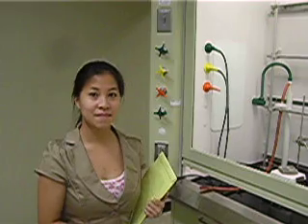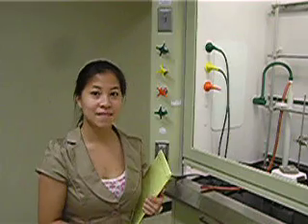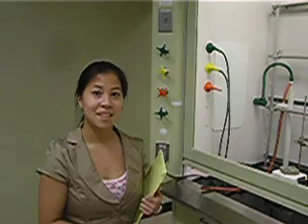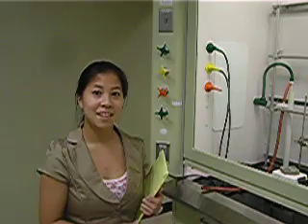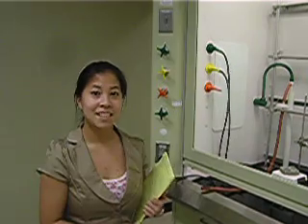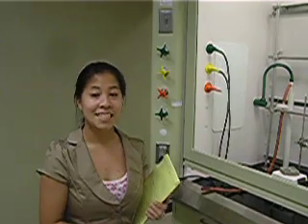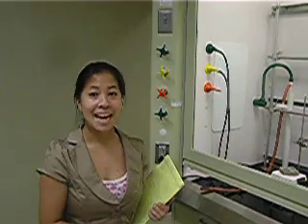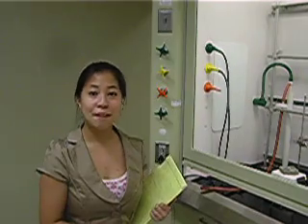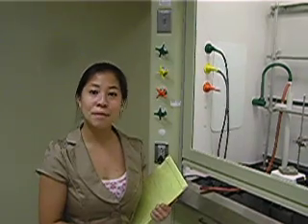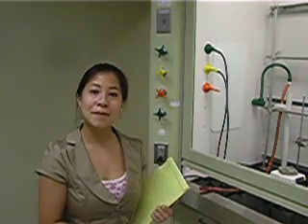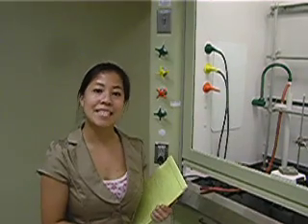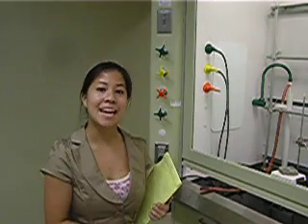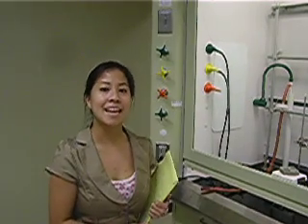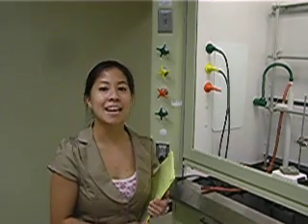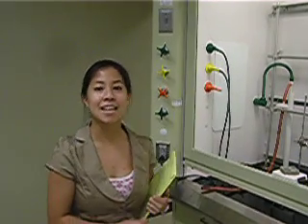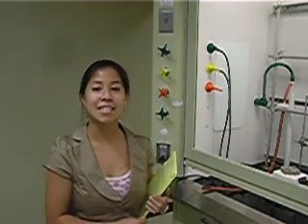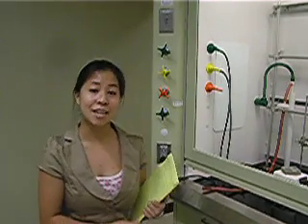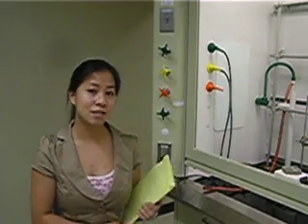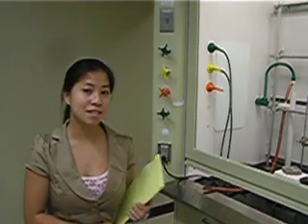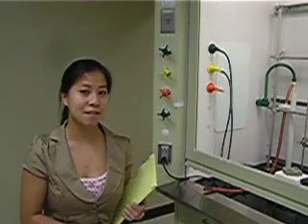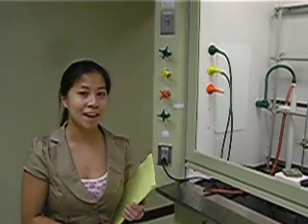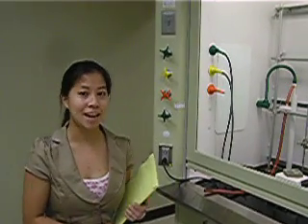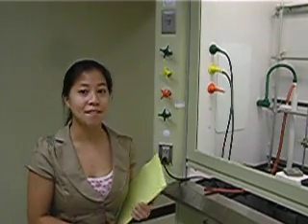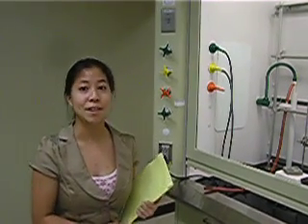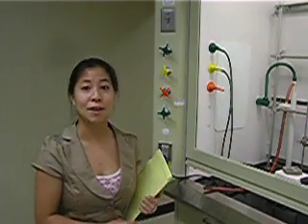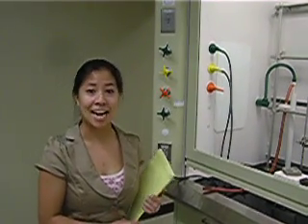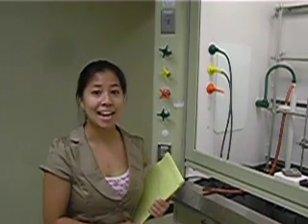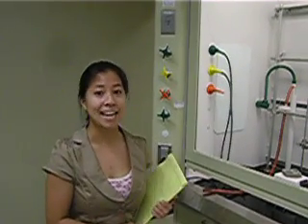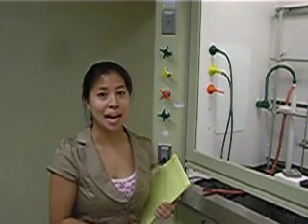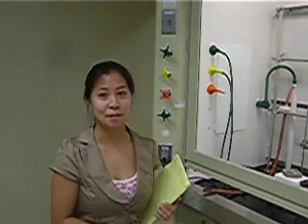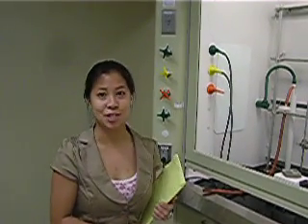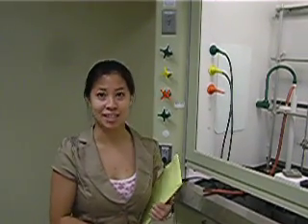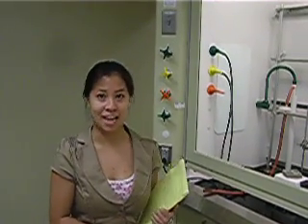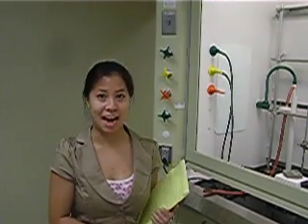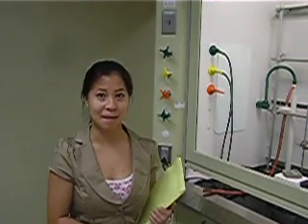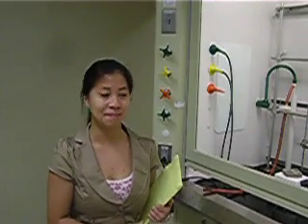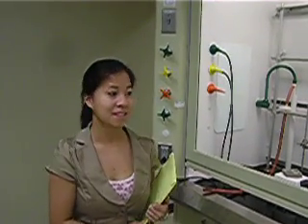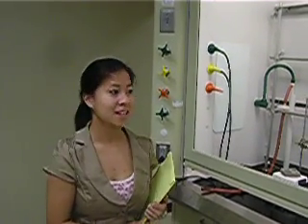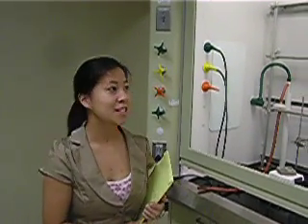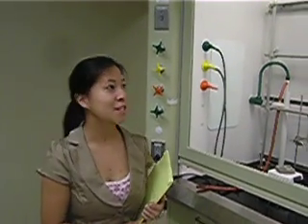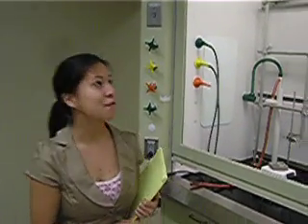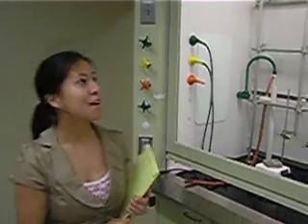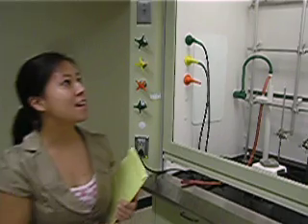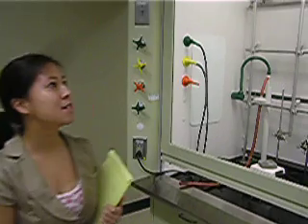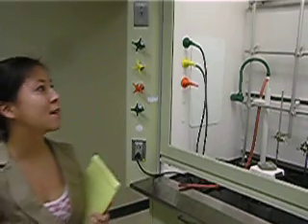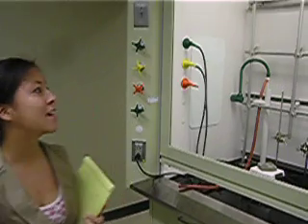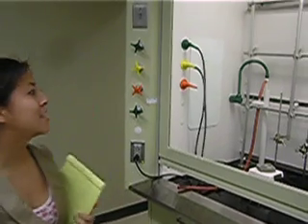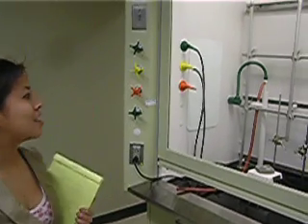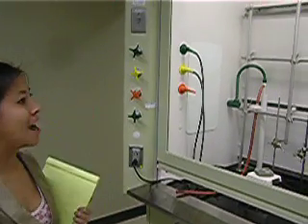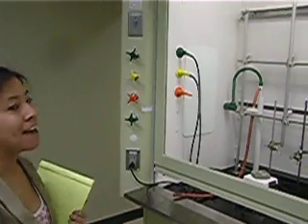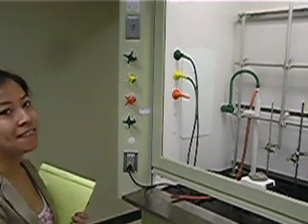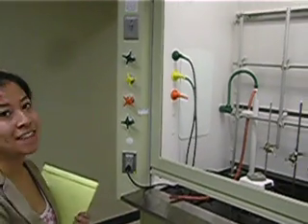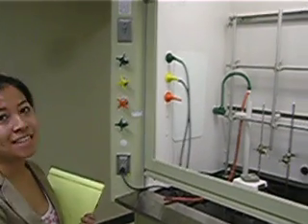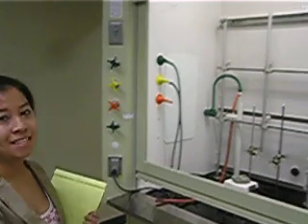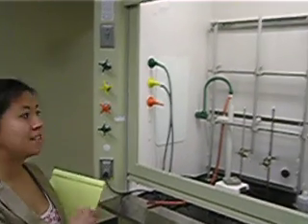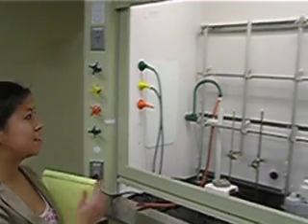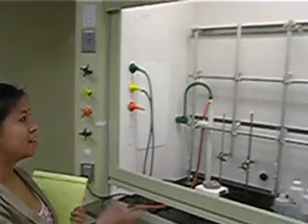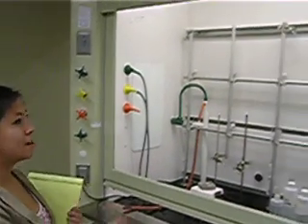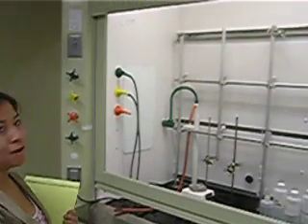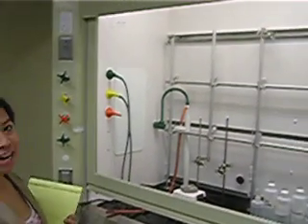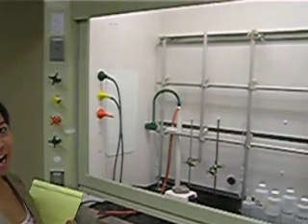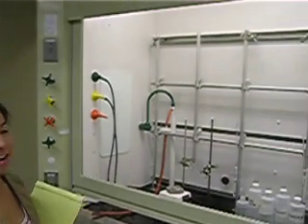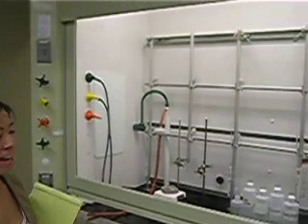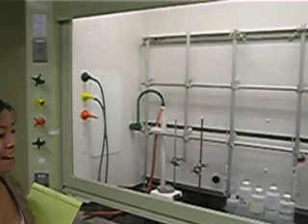Today we'll be taking a general survey of the organic chemistry lab. We're going to start at the student work area.